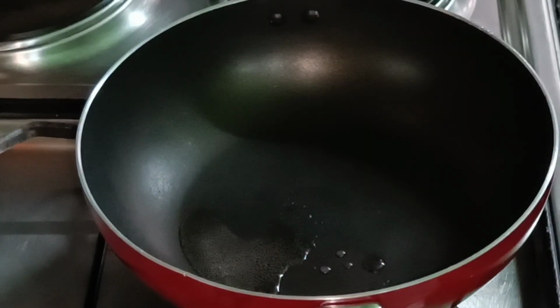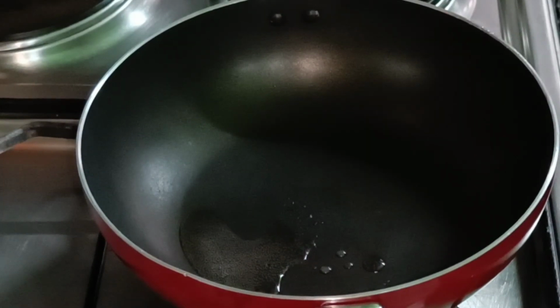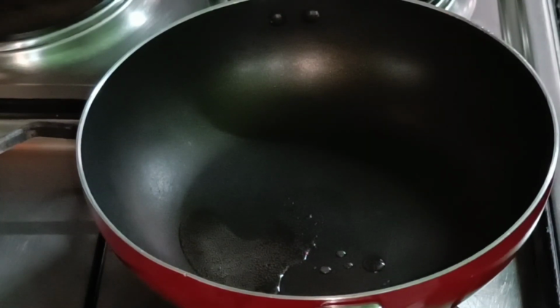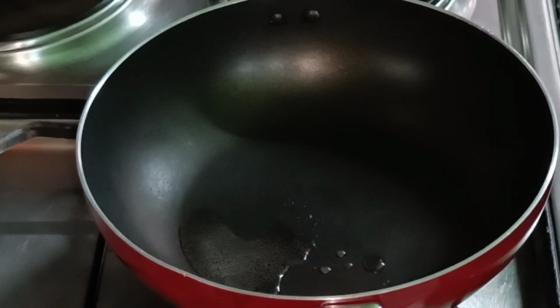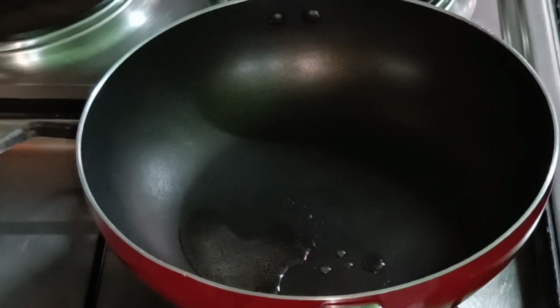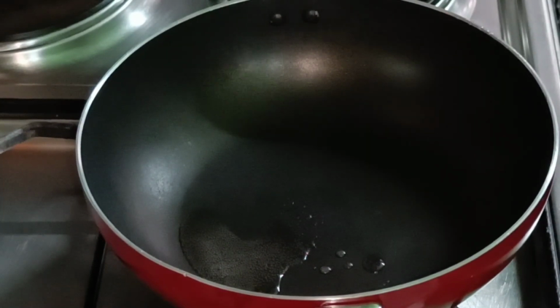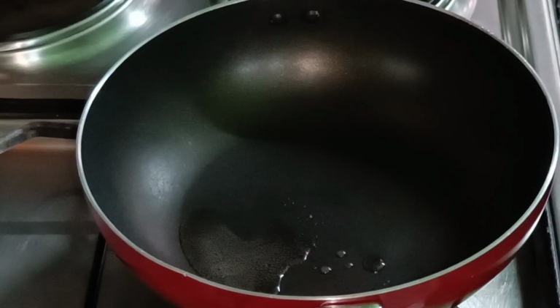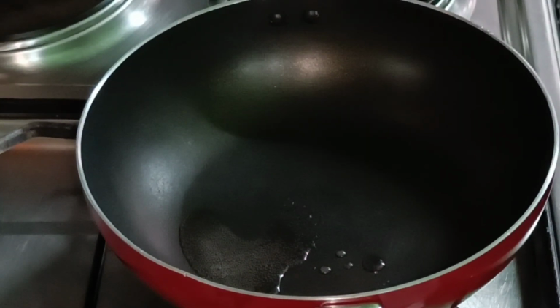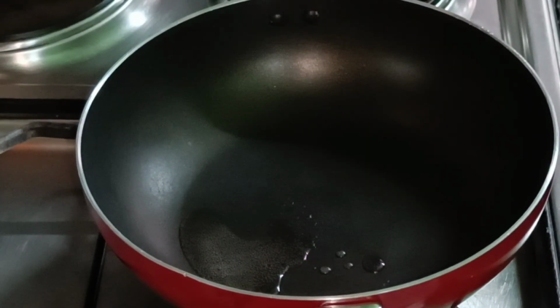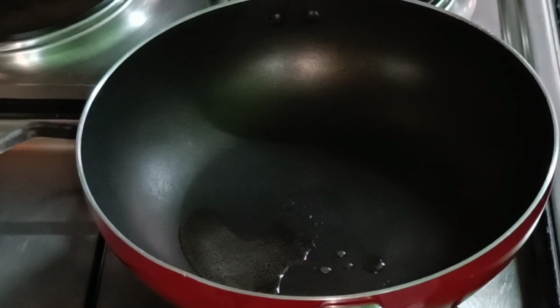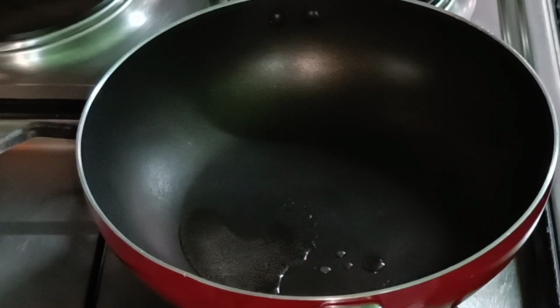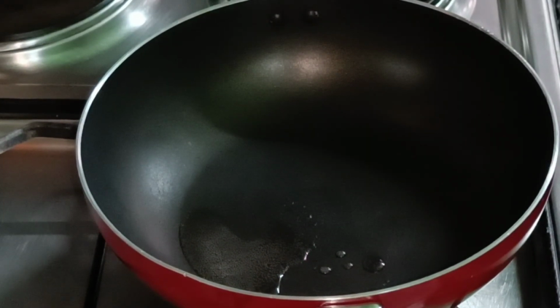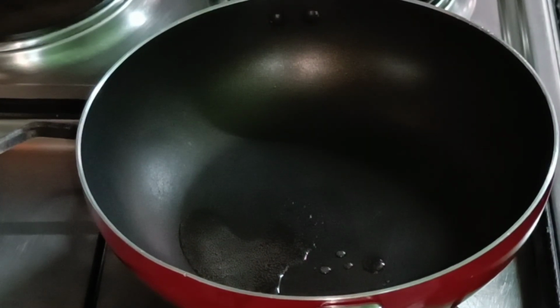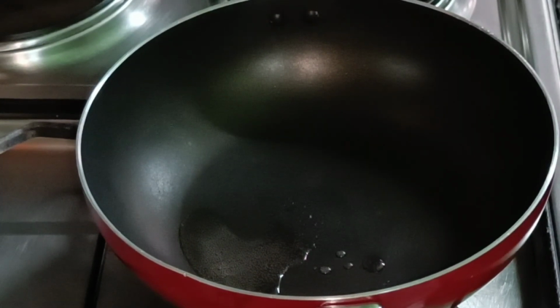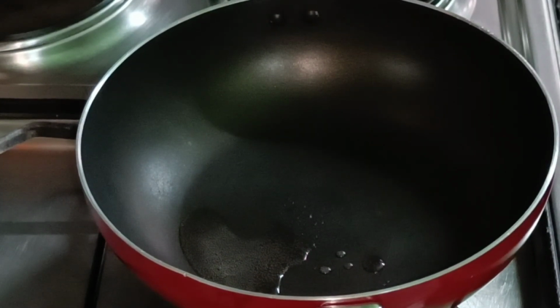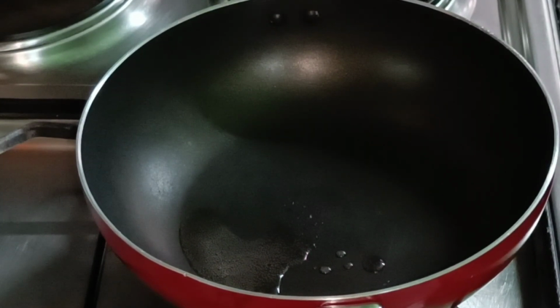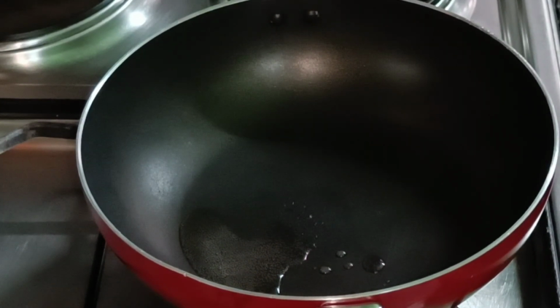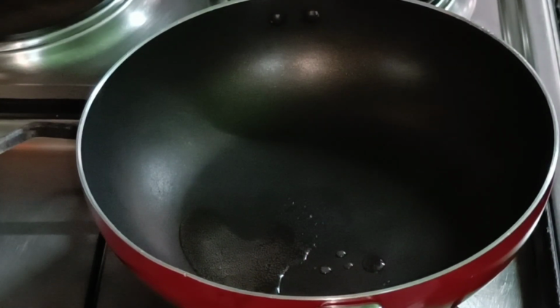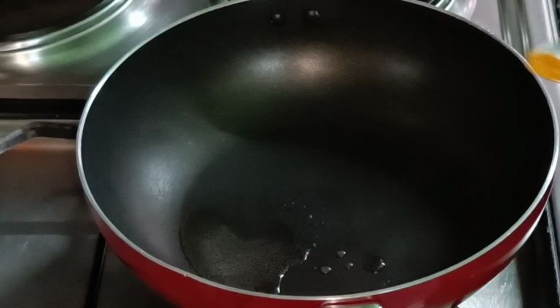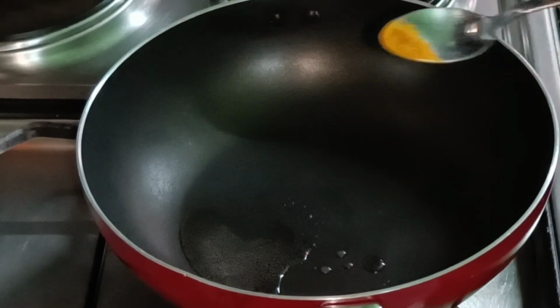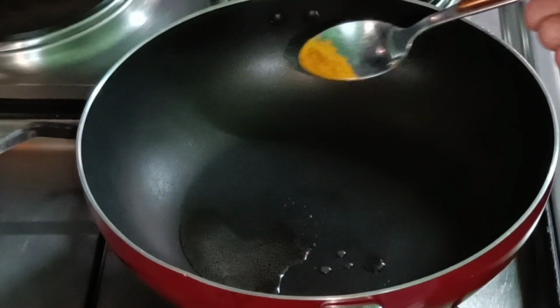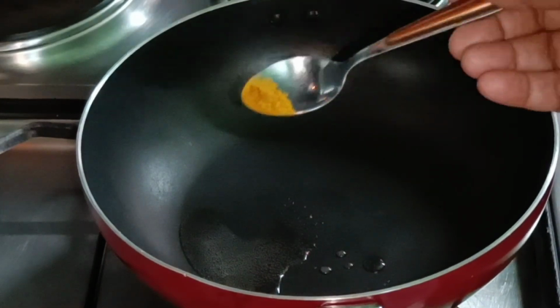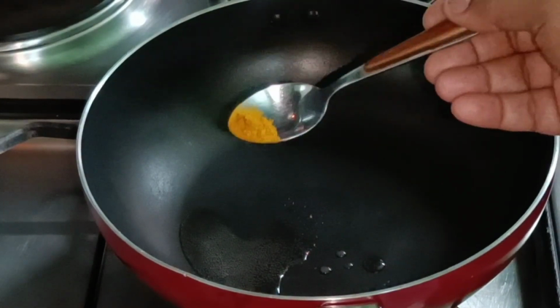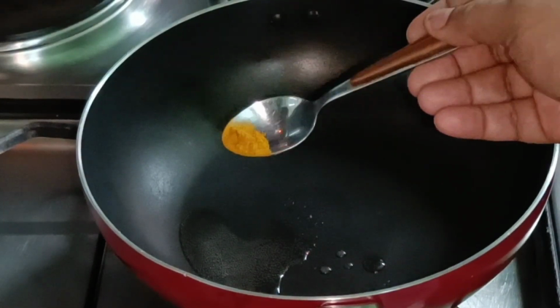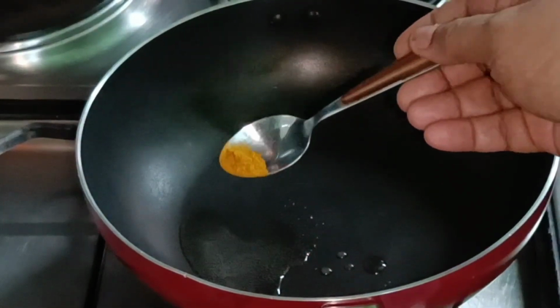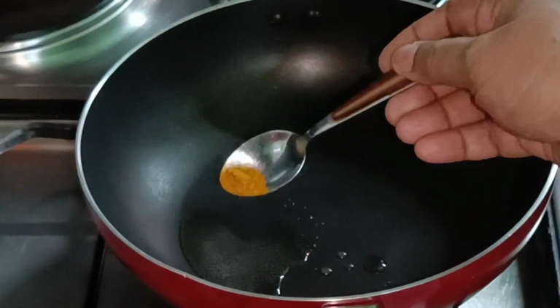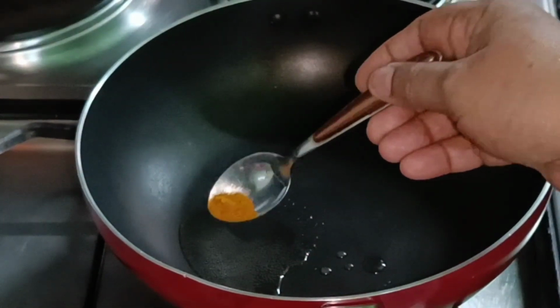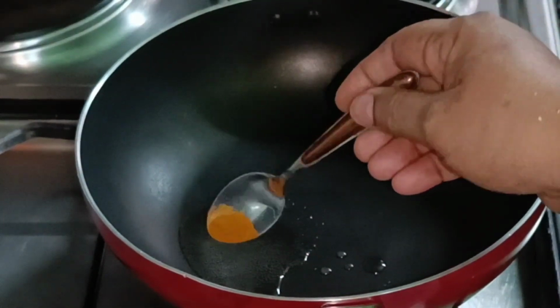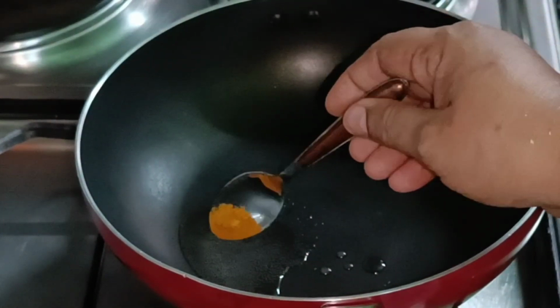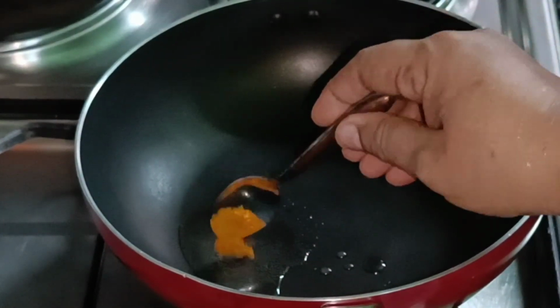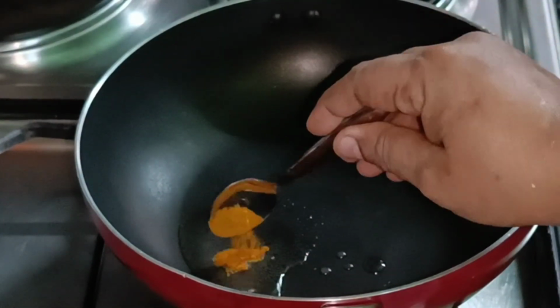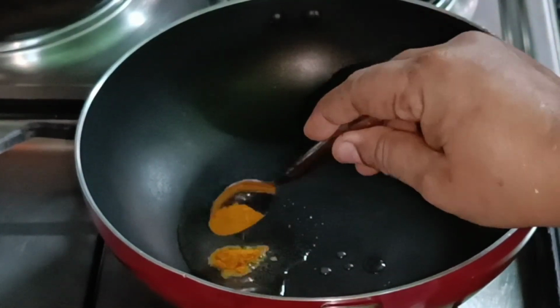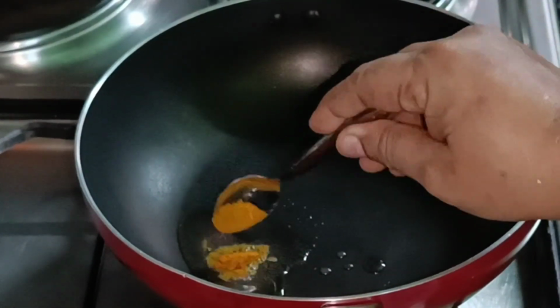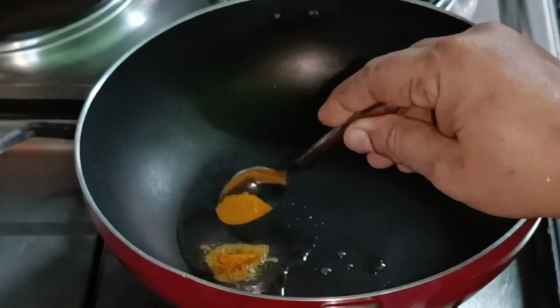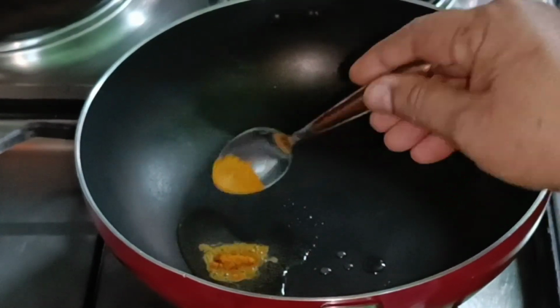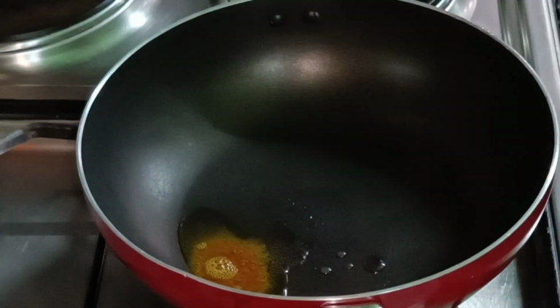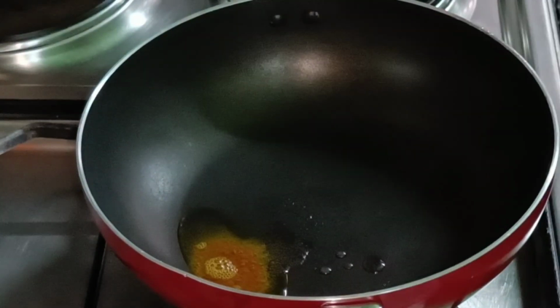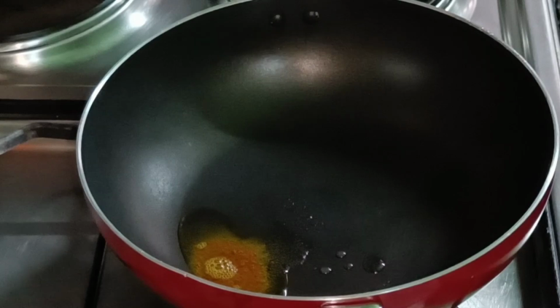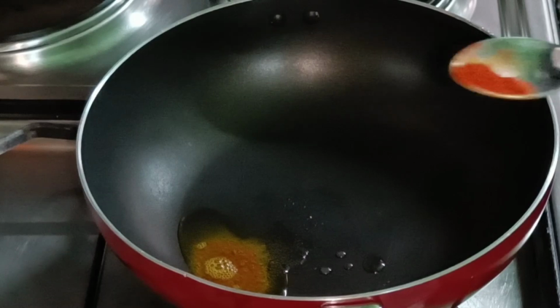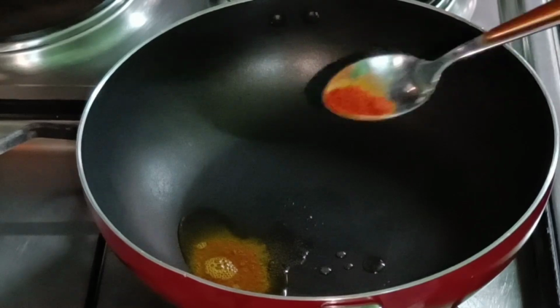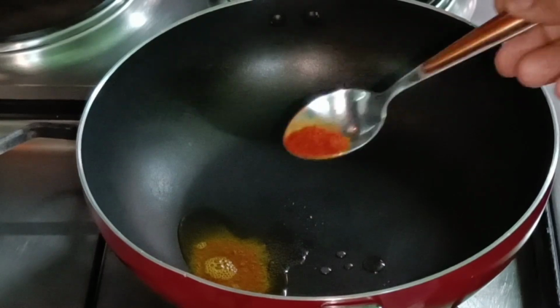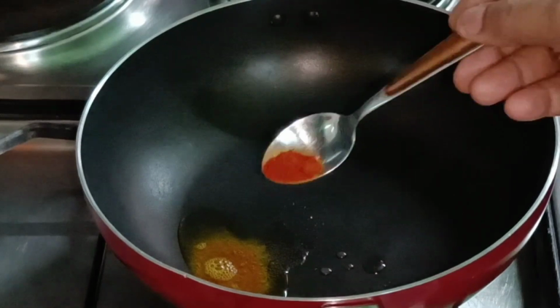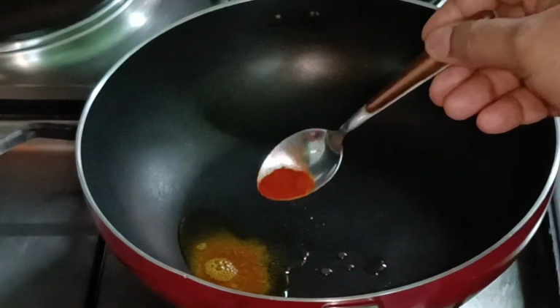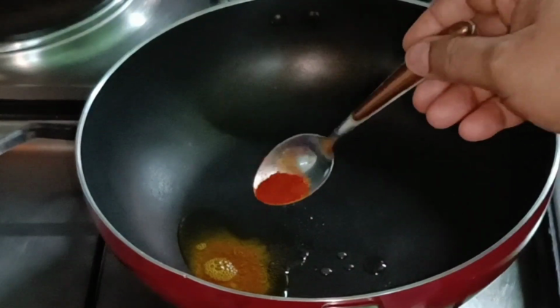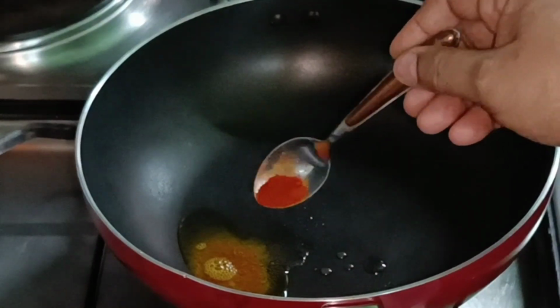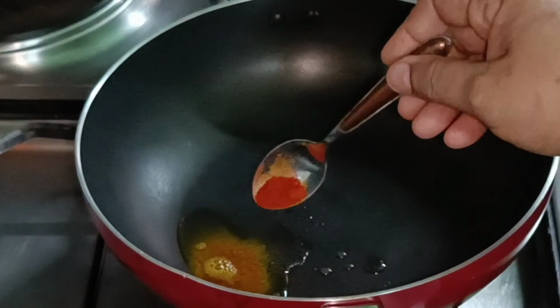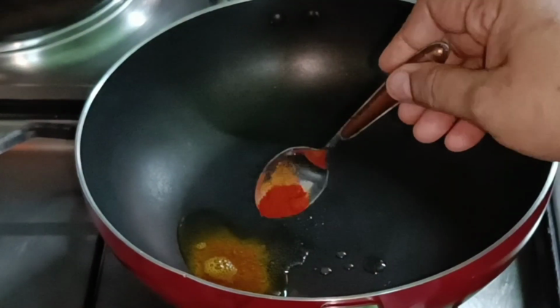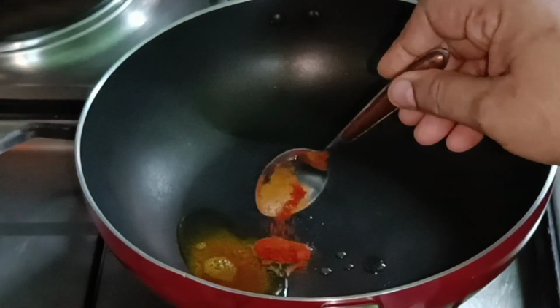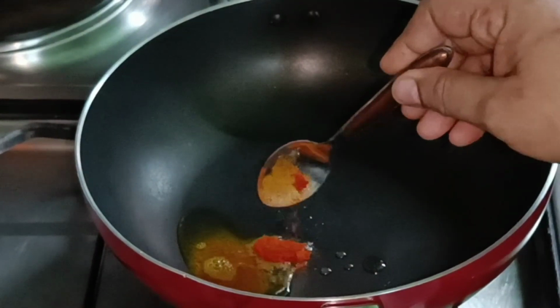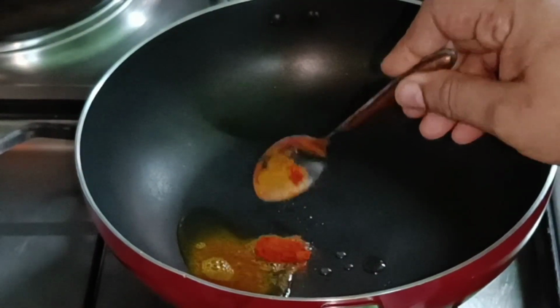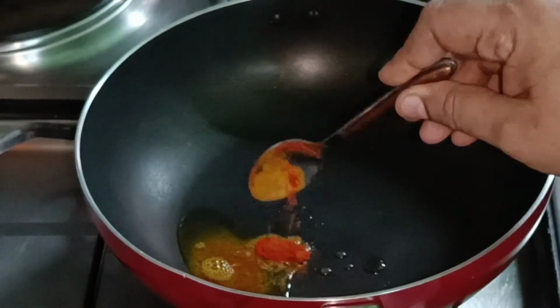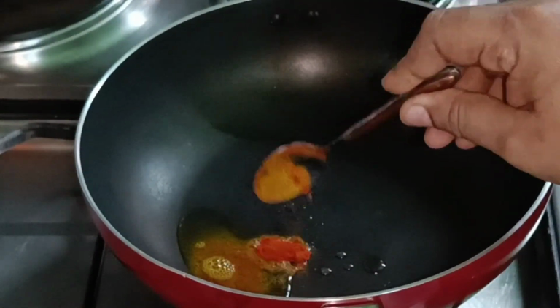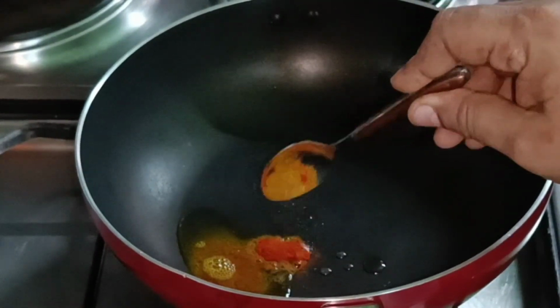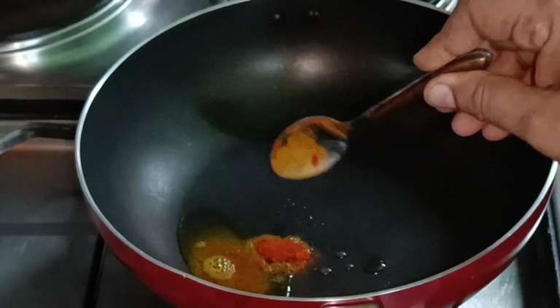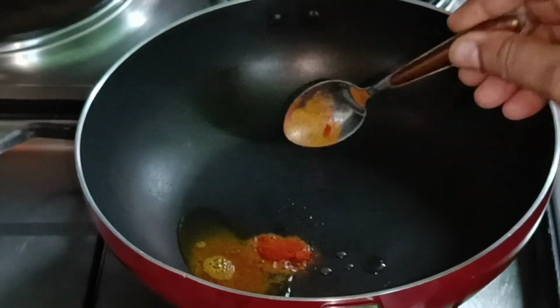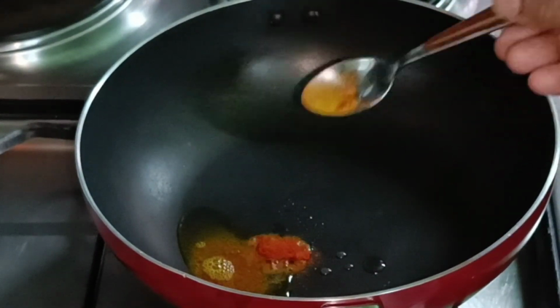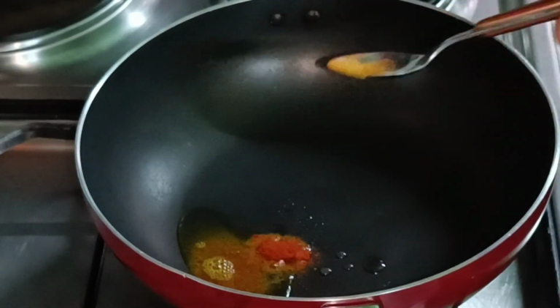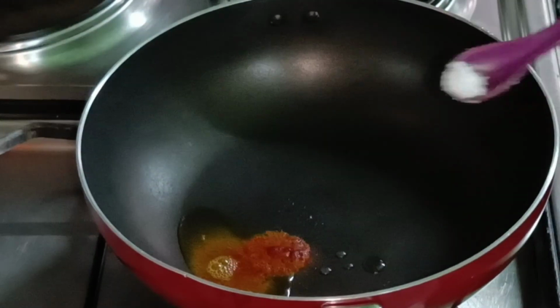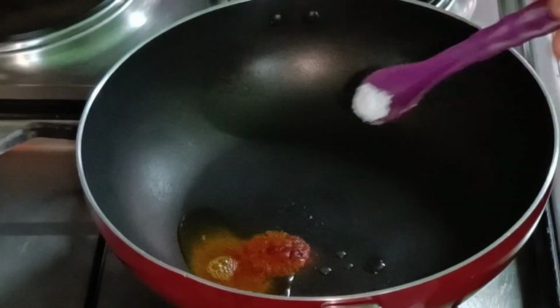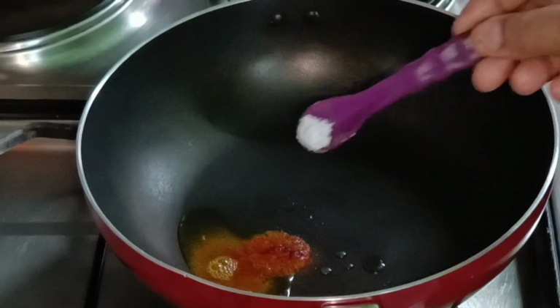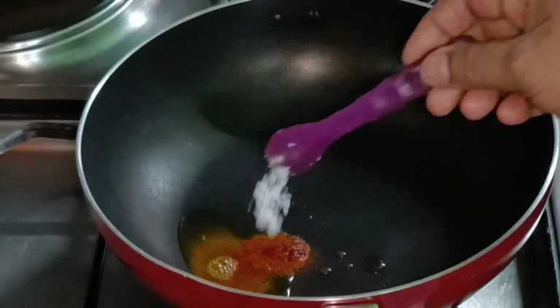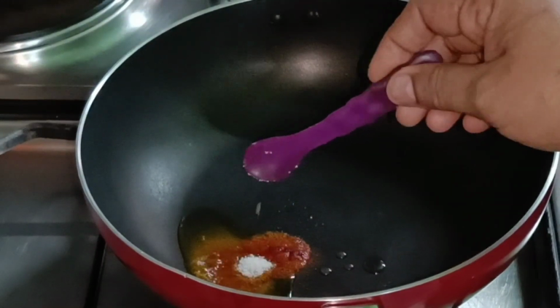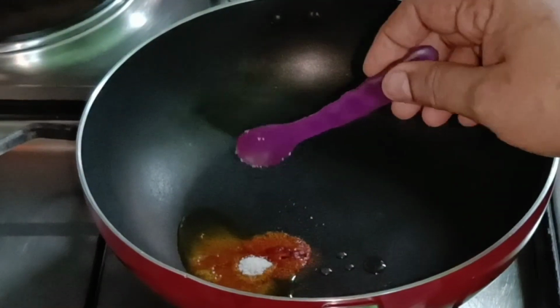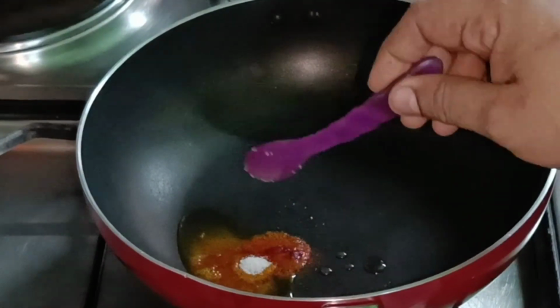Put a soft half teaspoon. Add a small half teaspoon. Make a mix of one to two teaspoons.